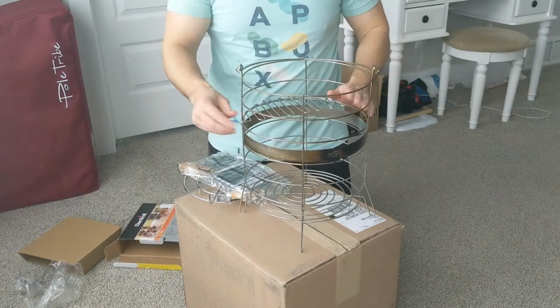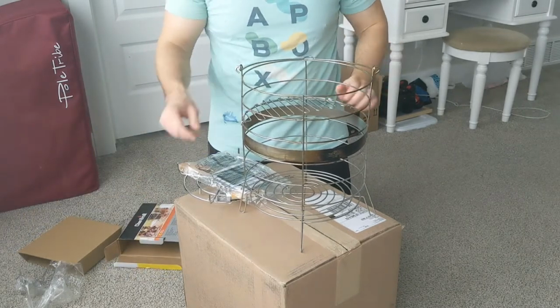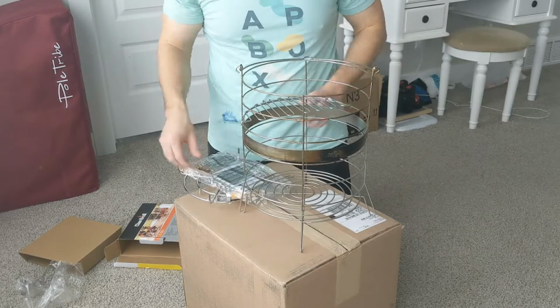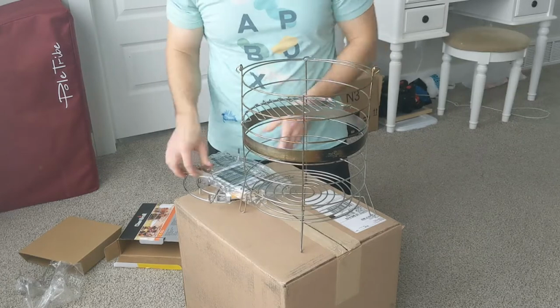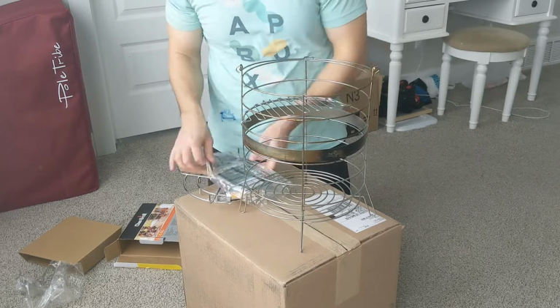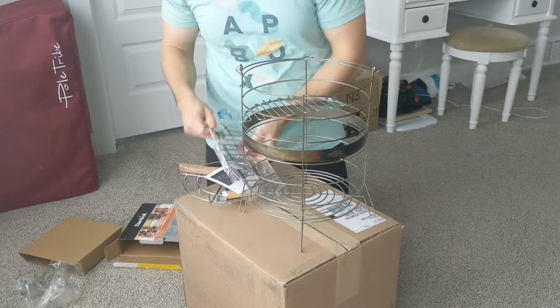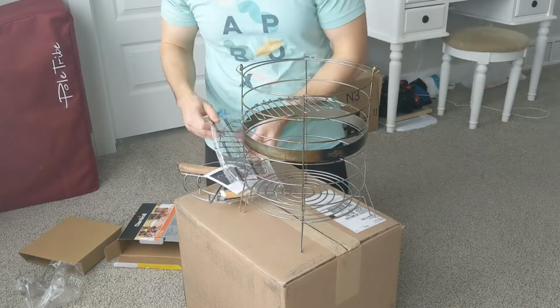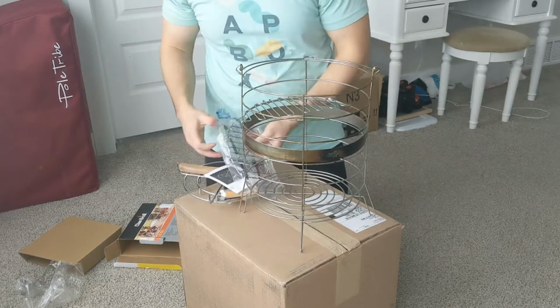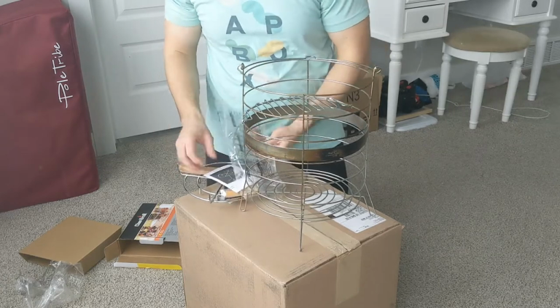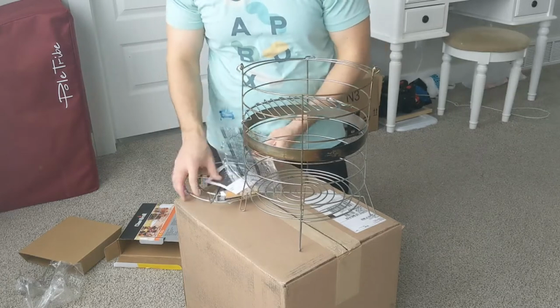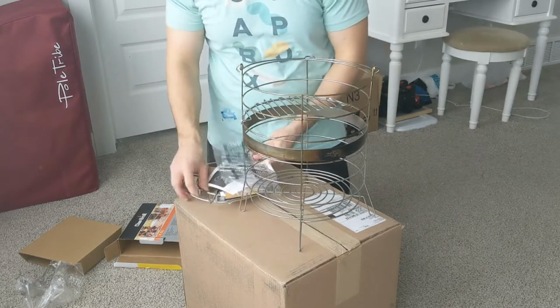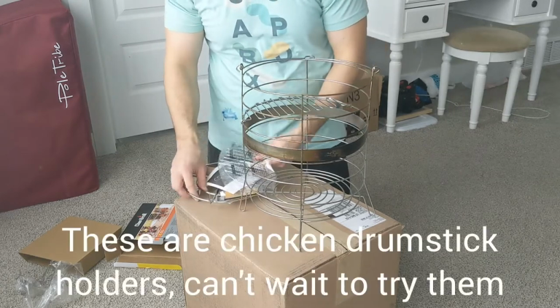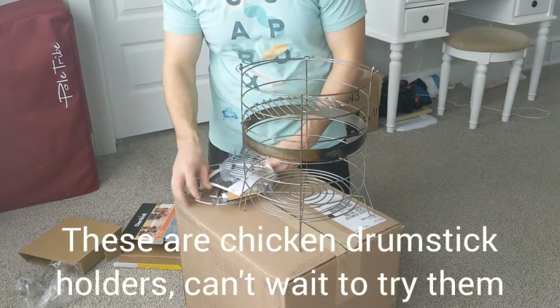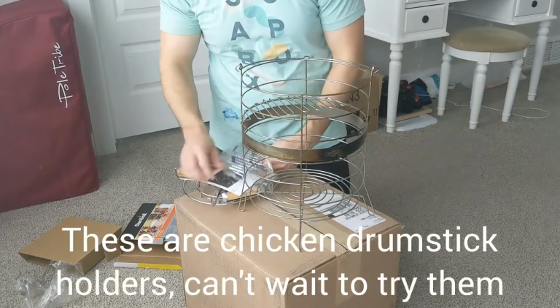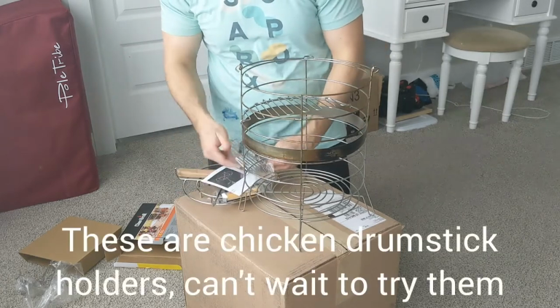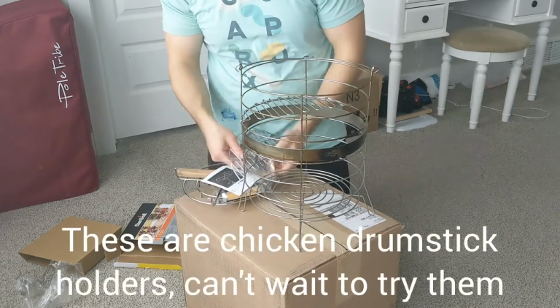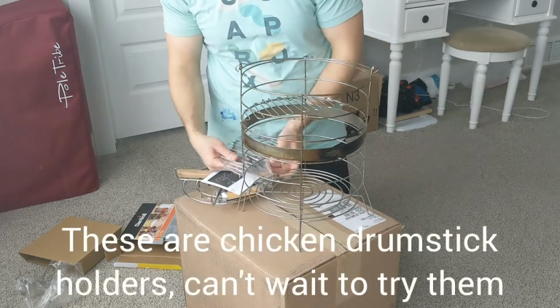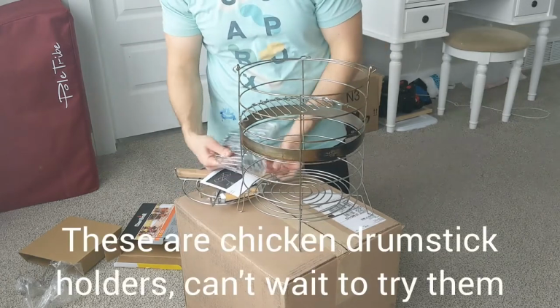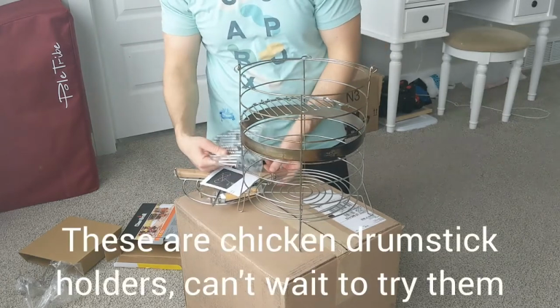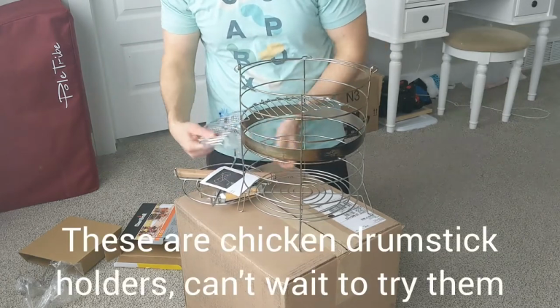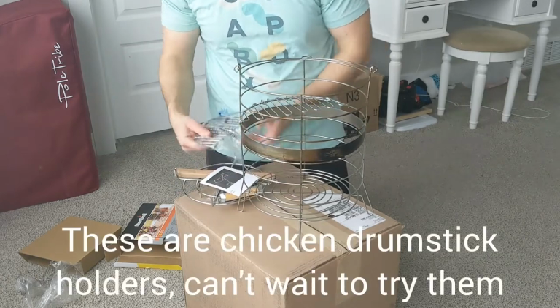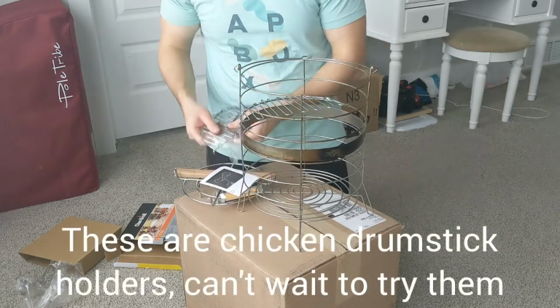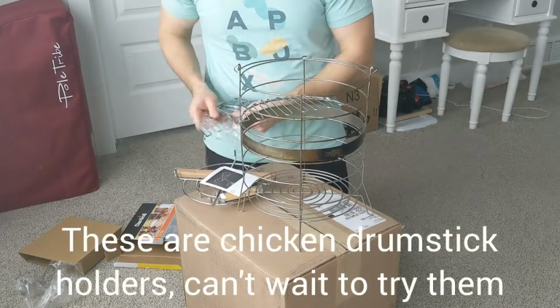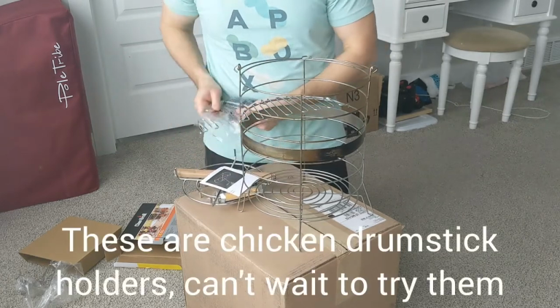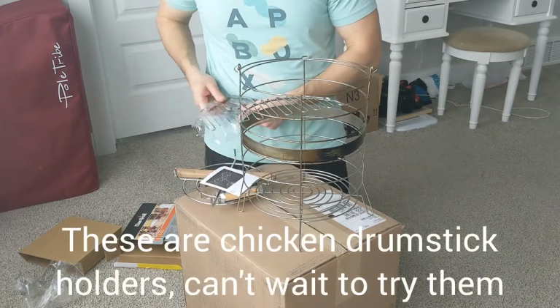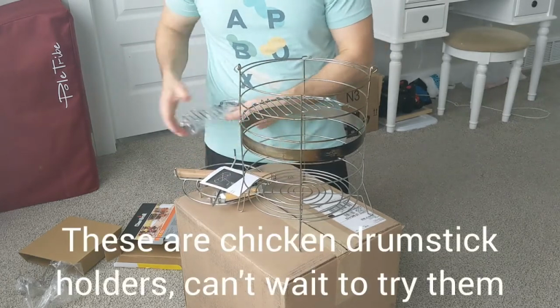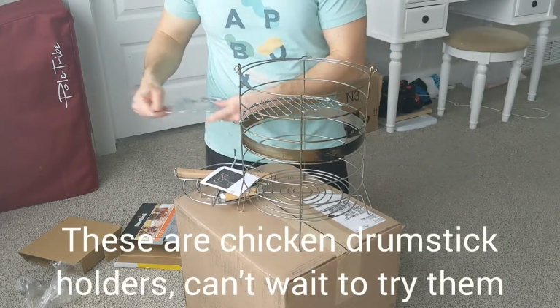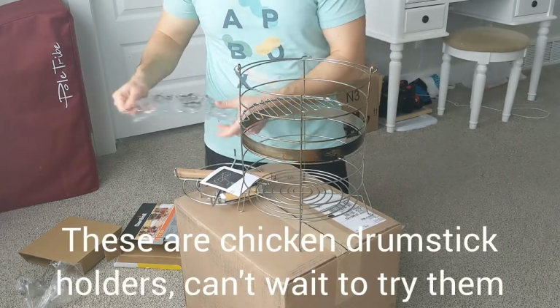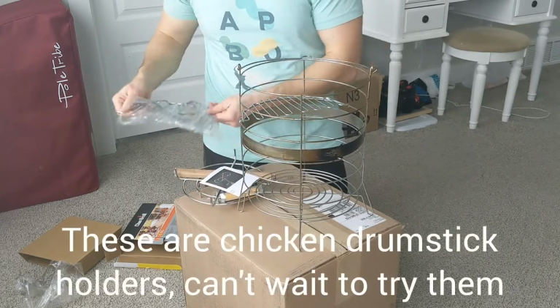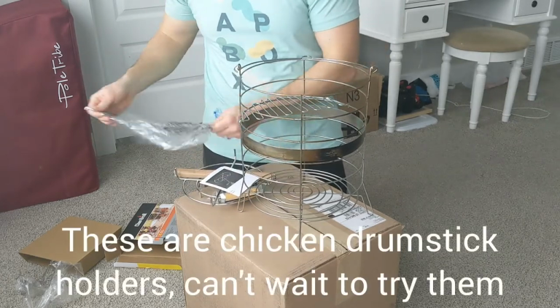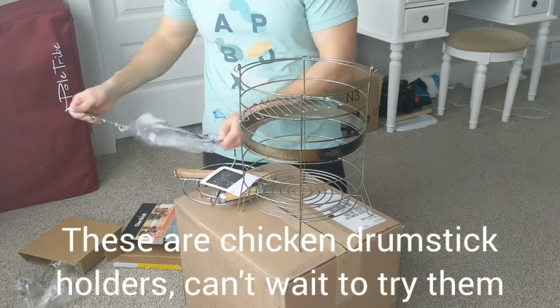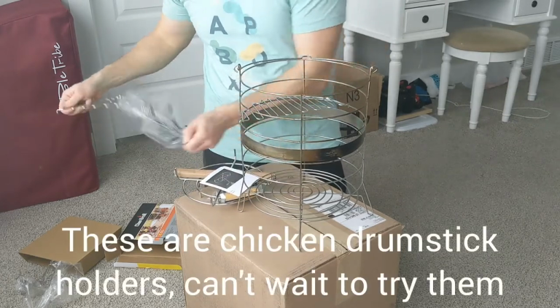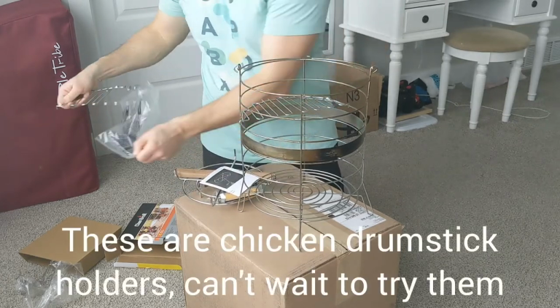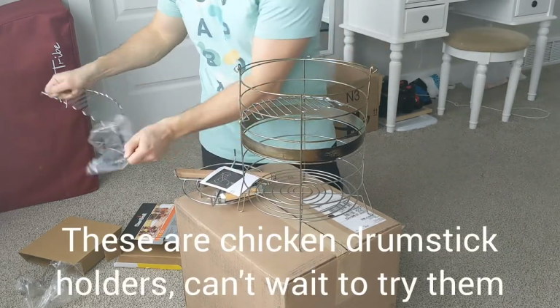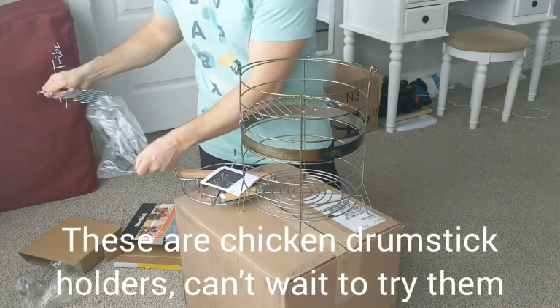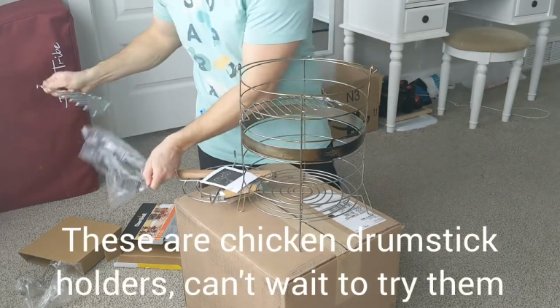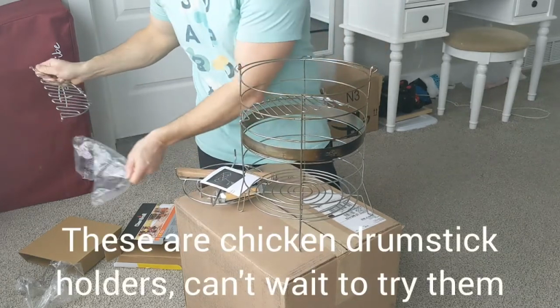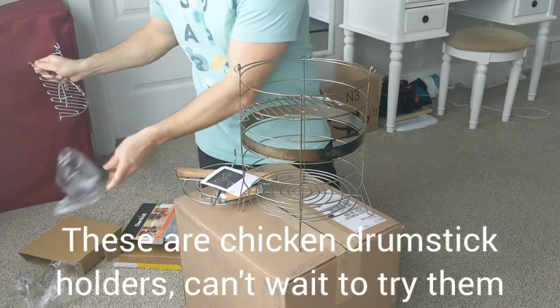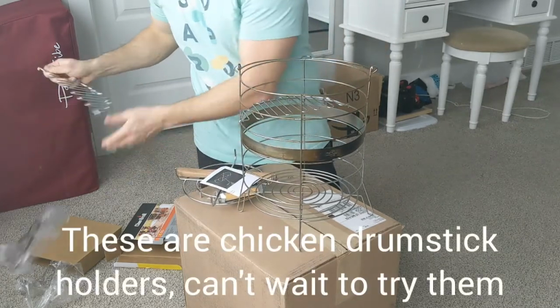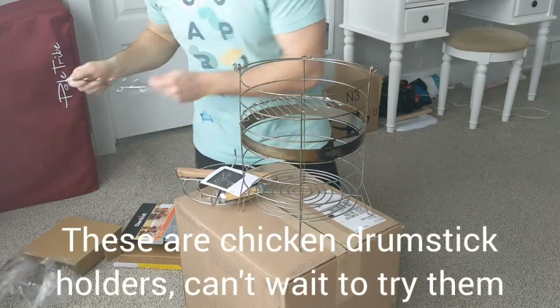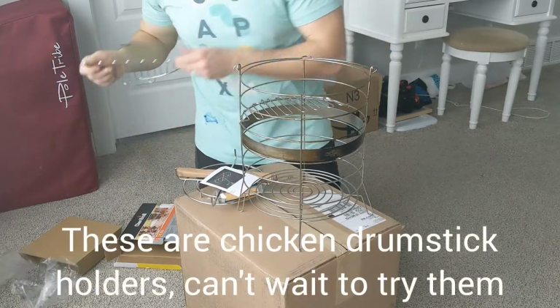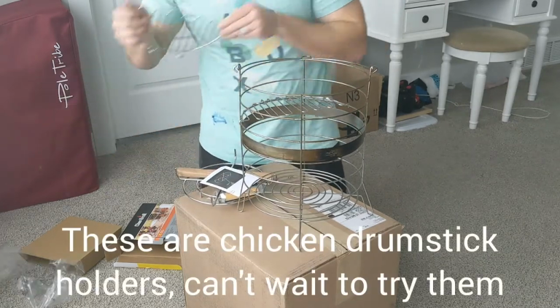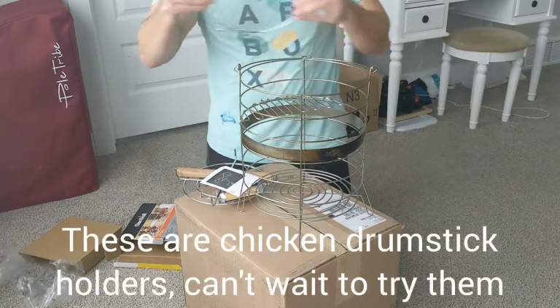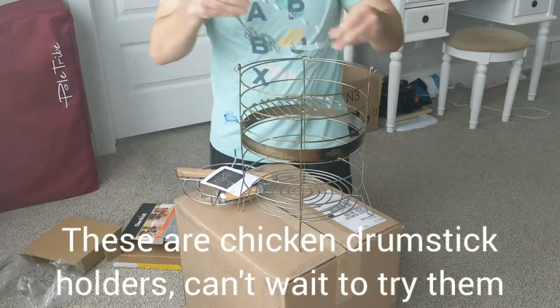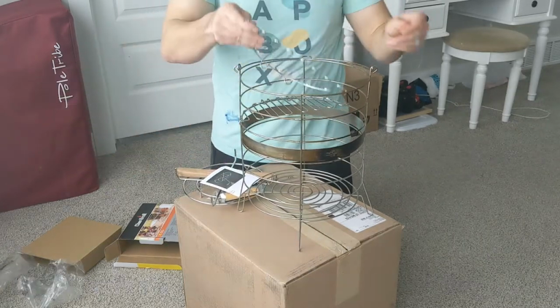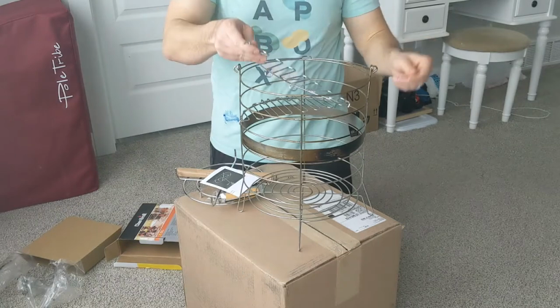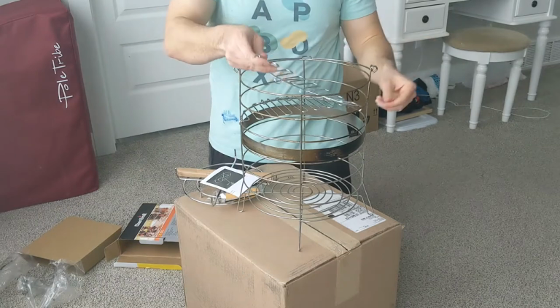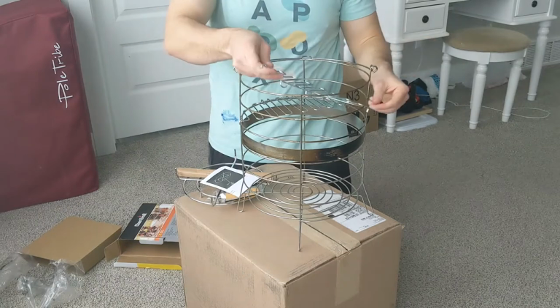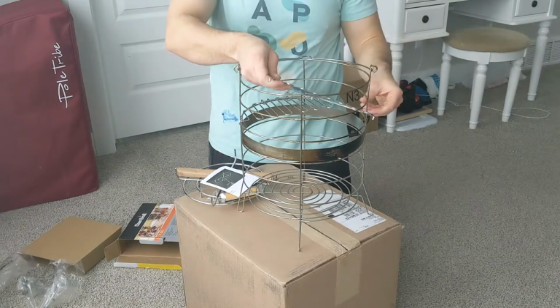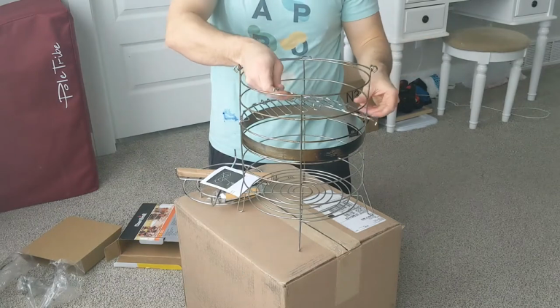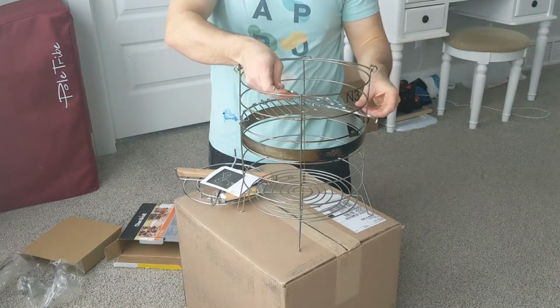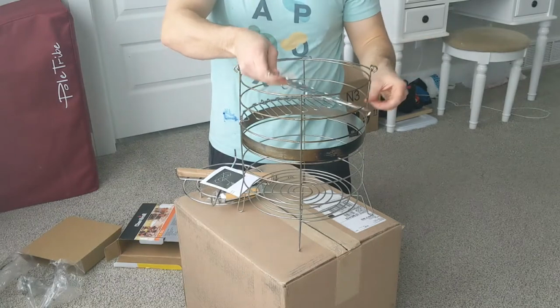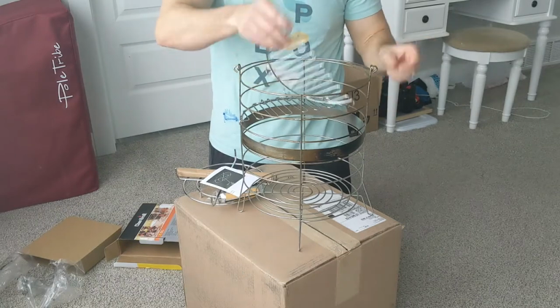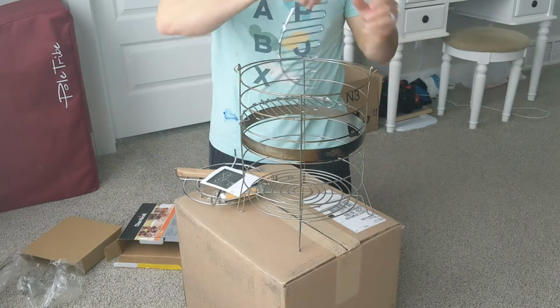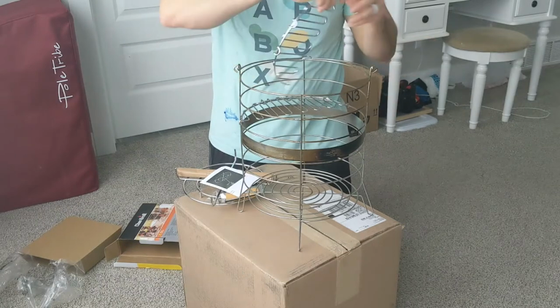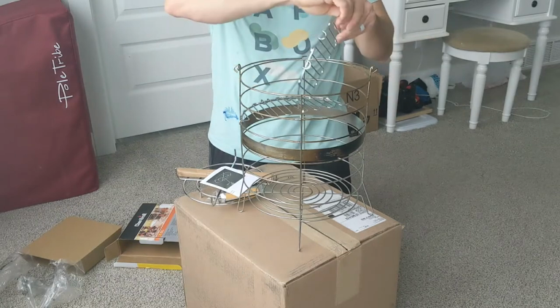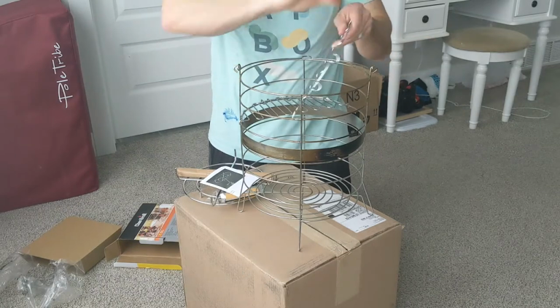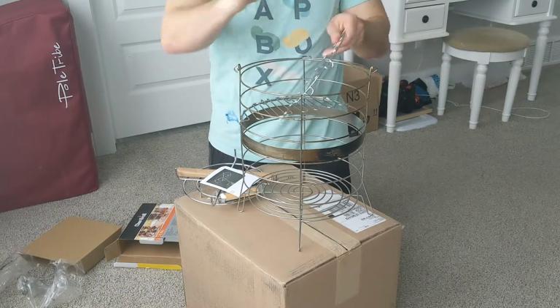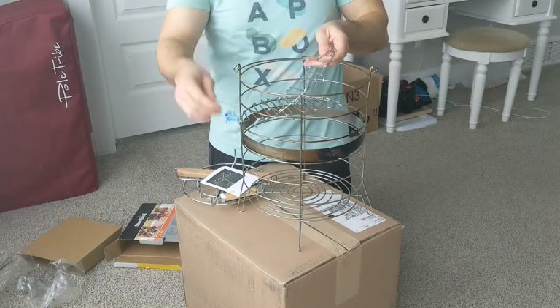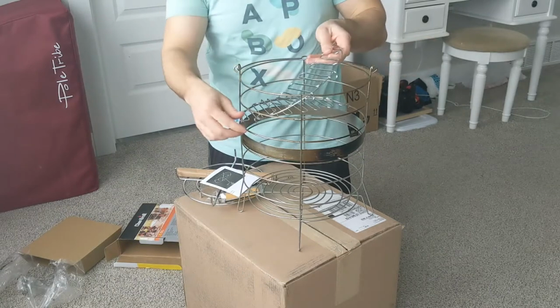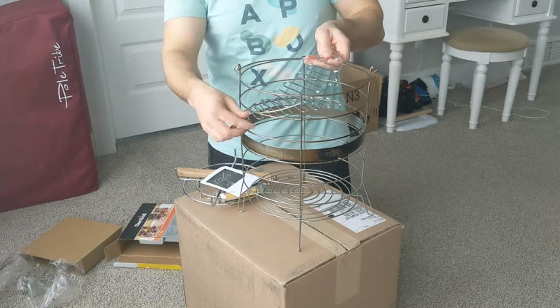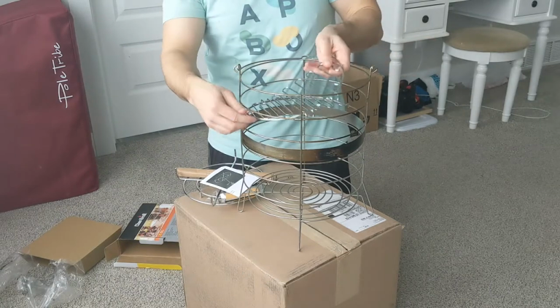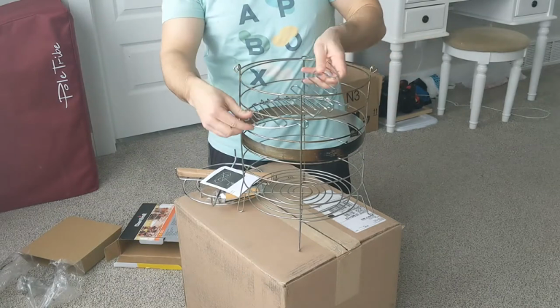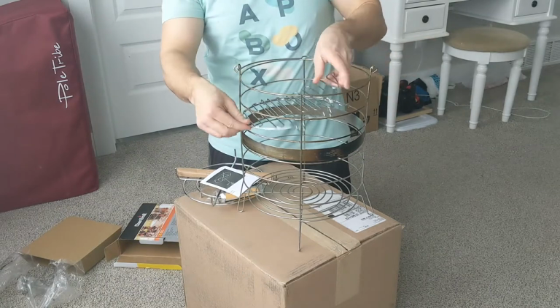Okay, so you have to spread those out. I'm just going to put this in here.